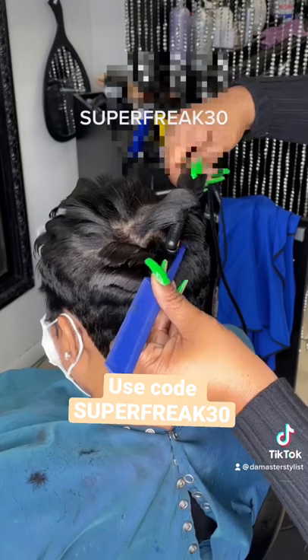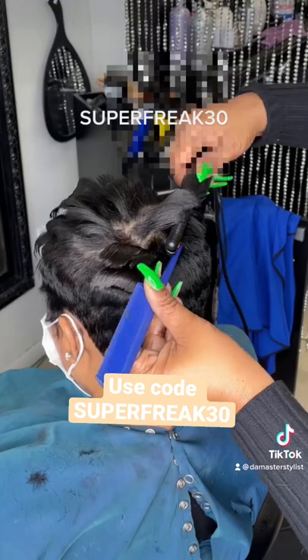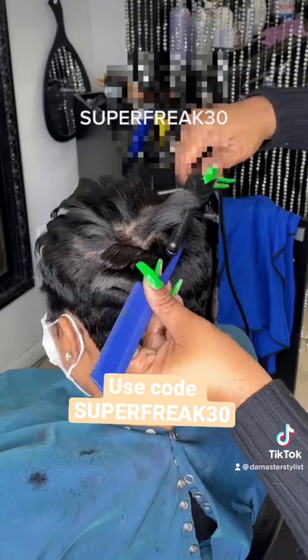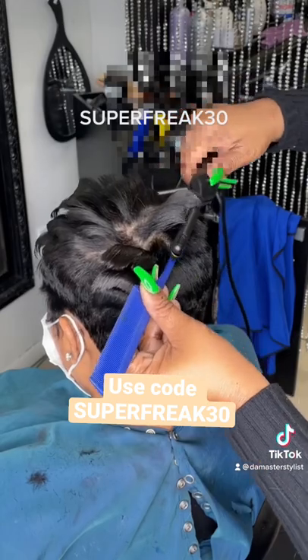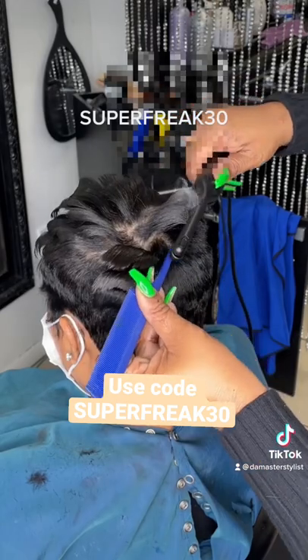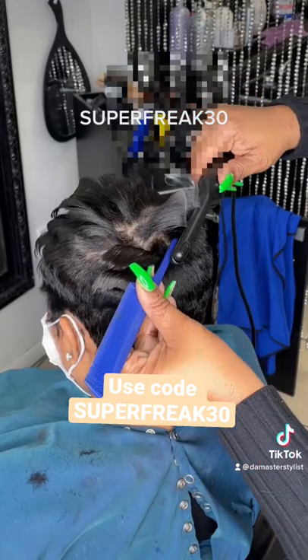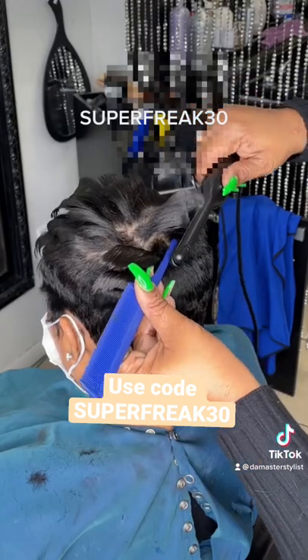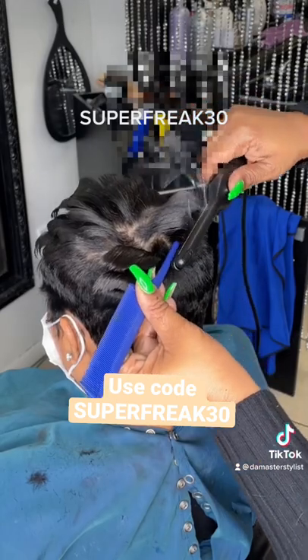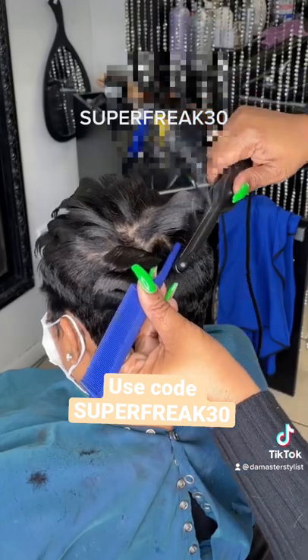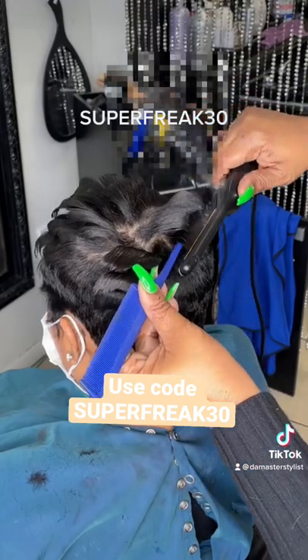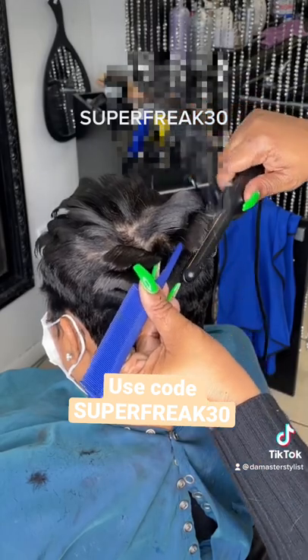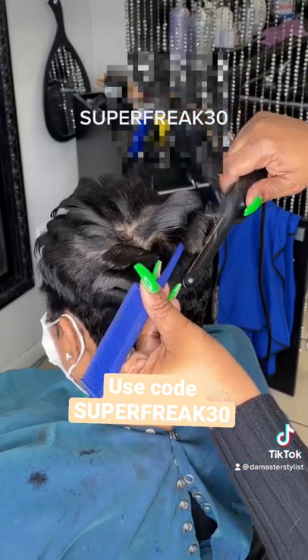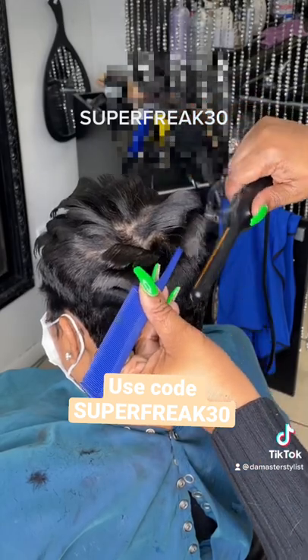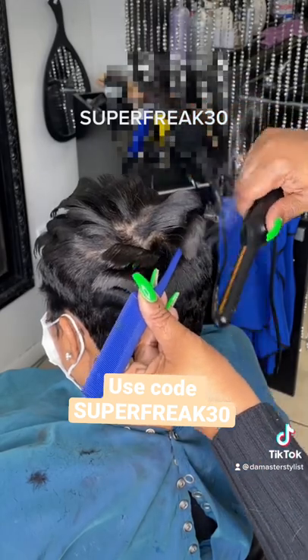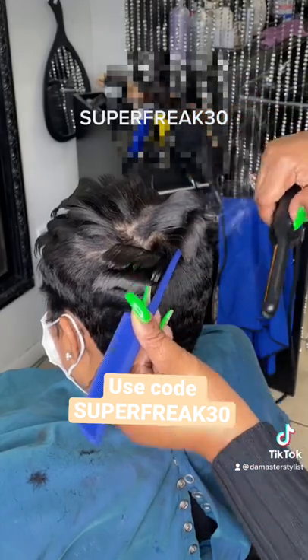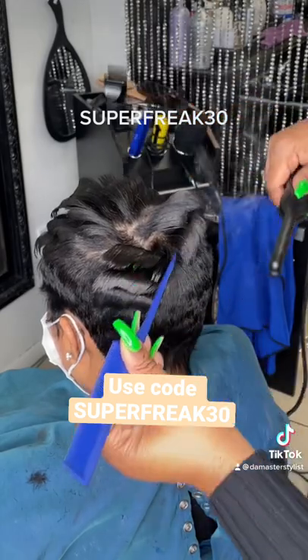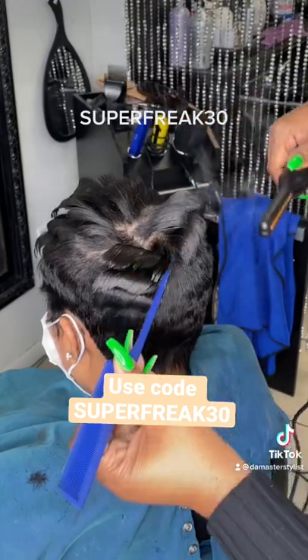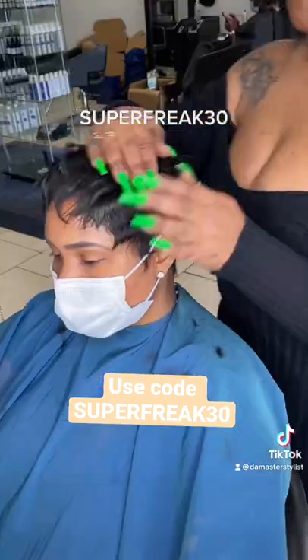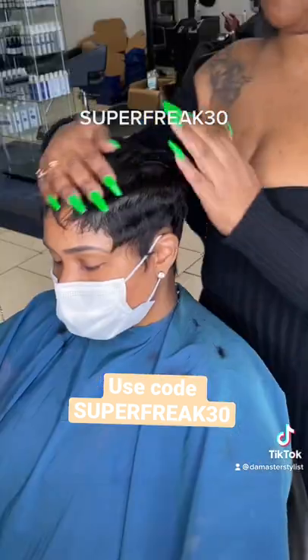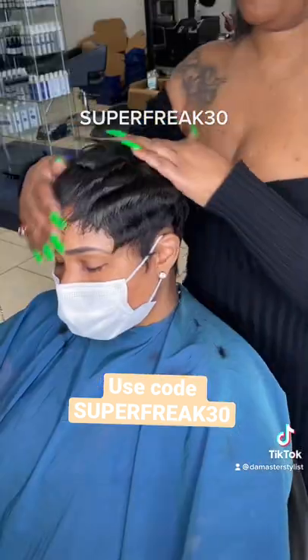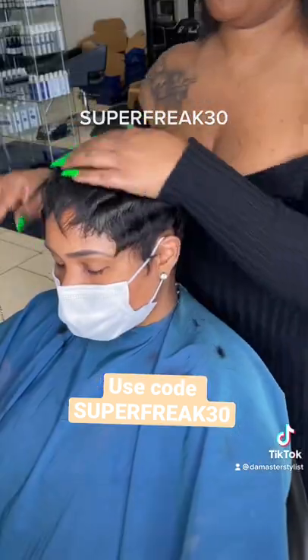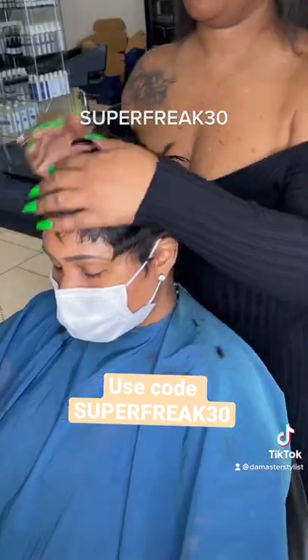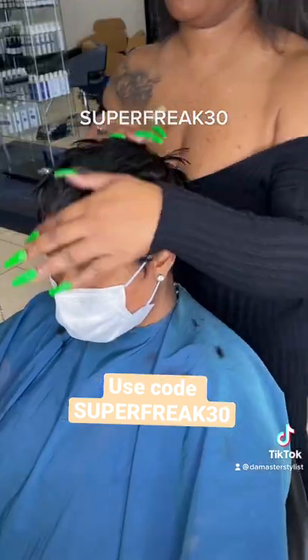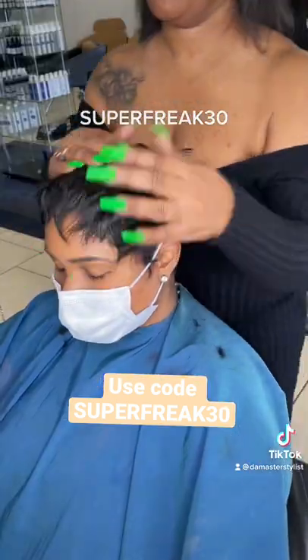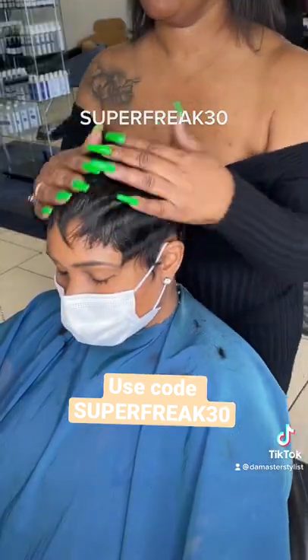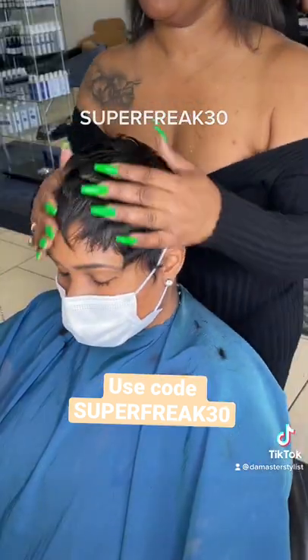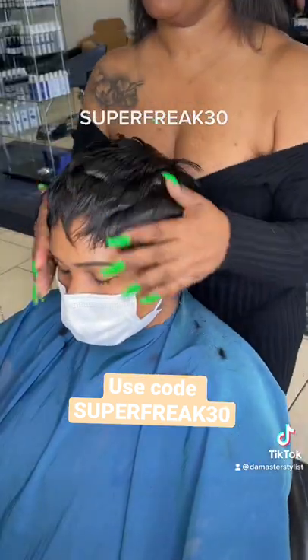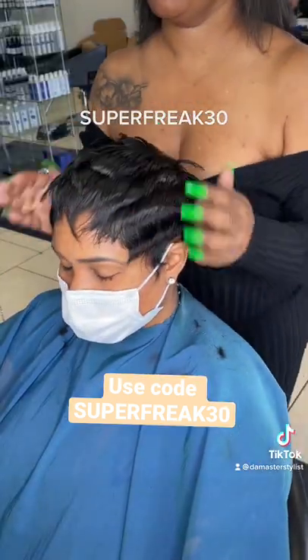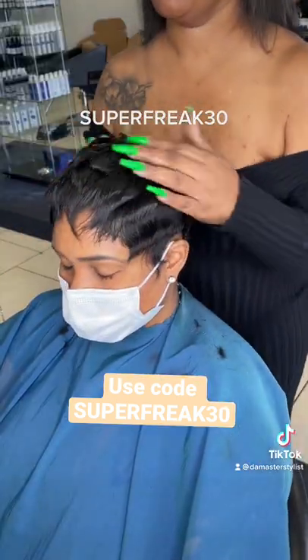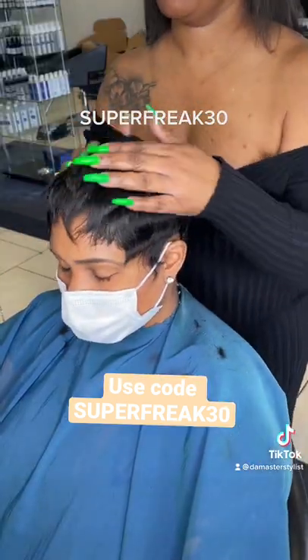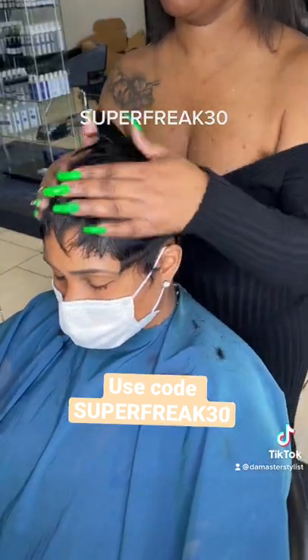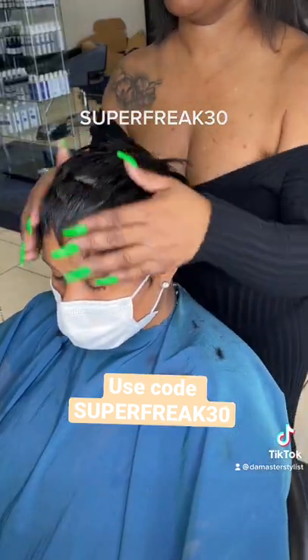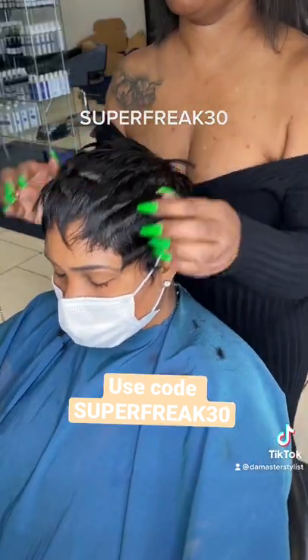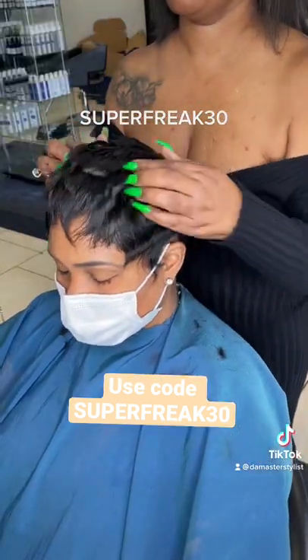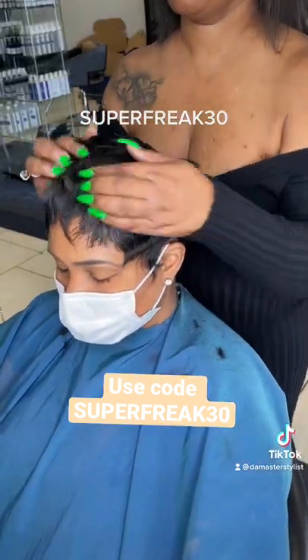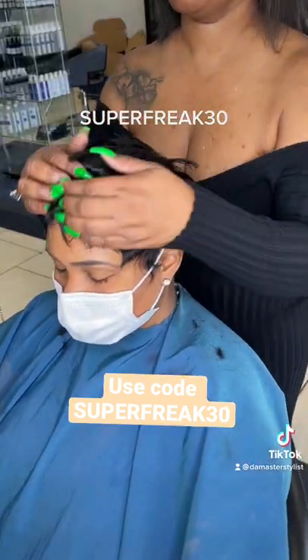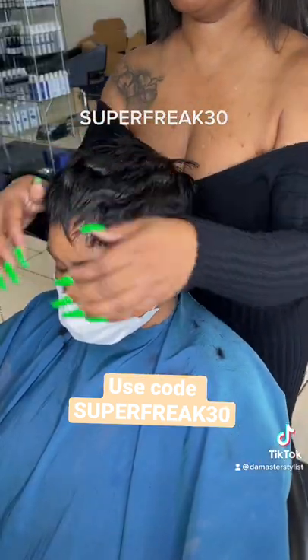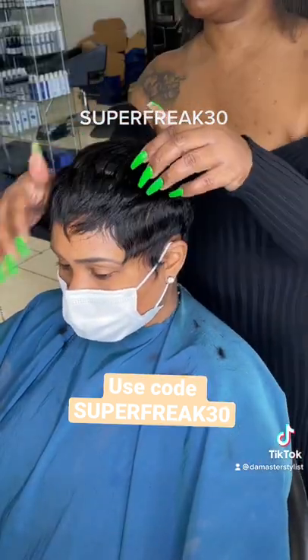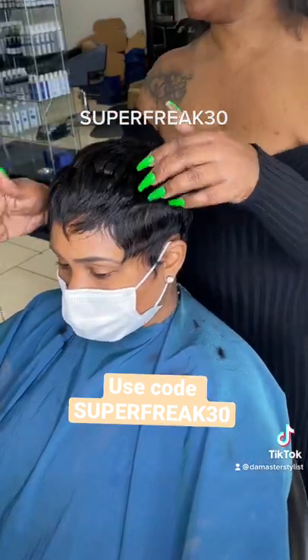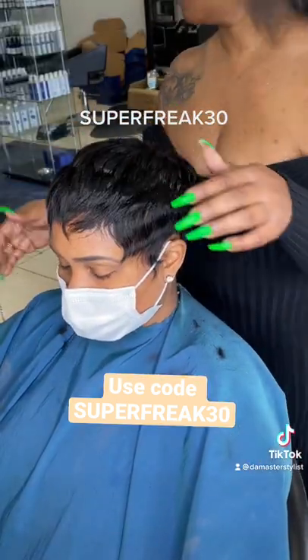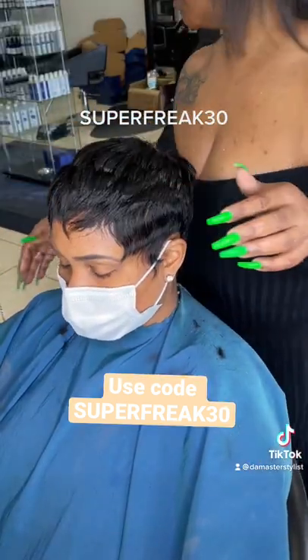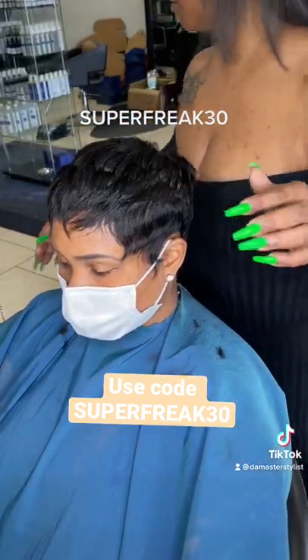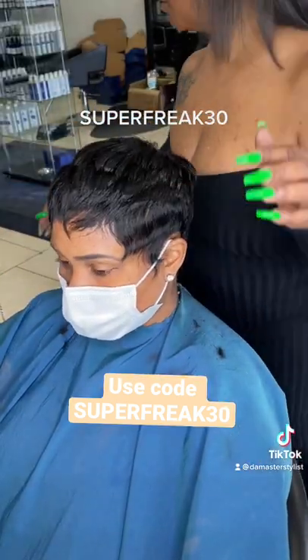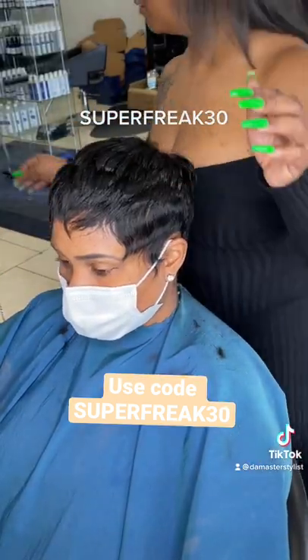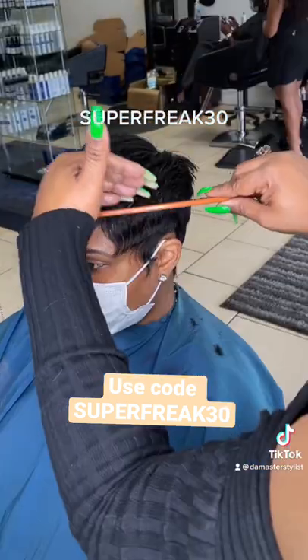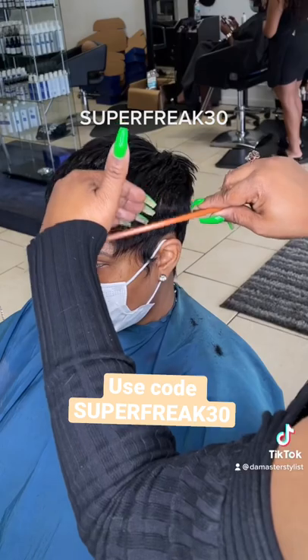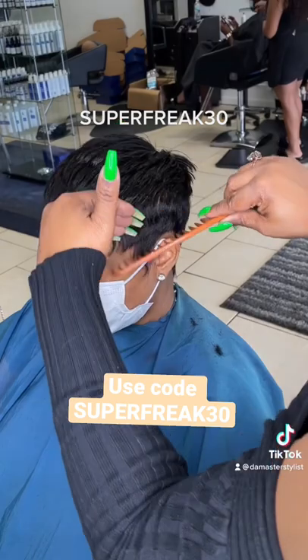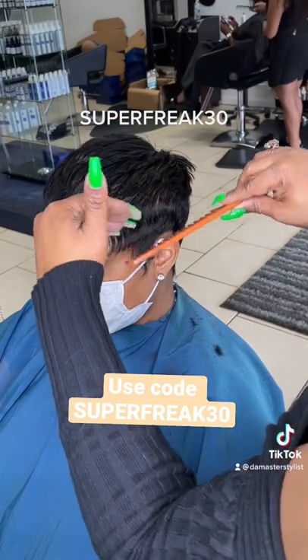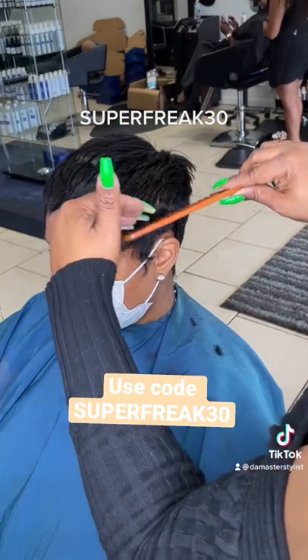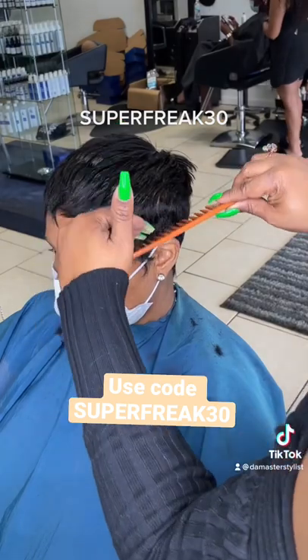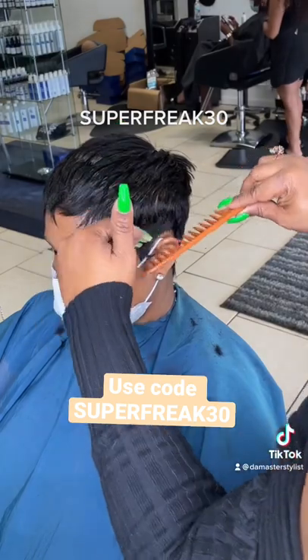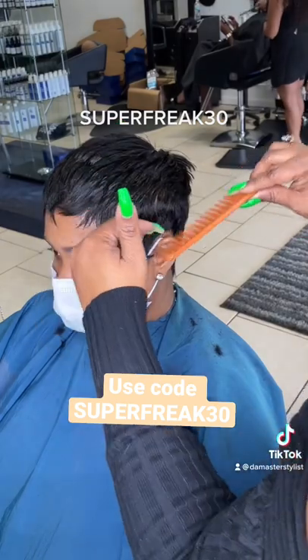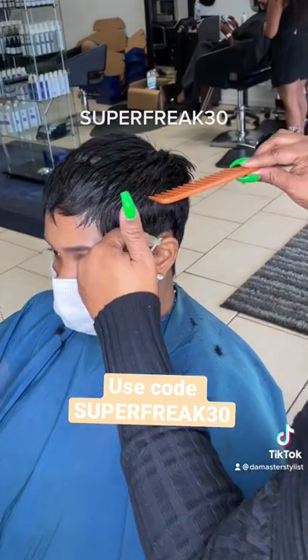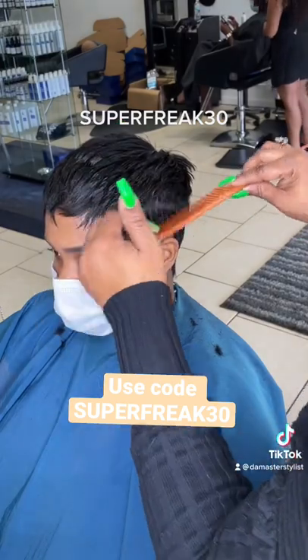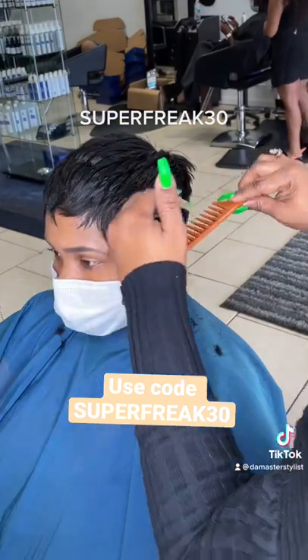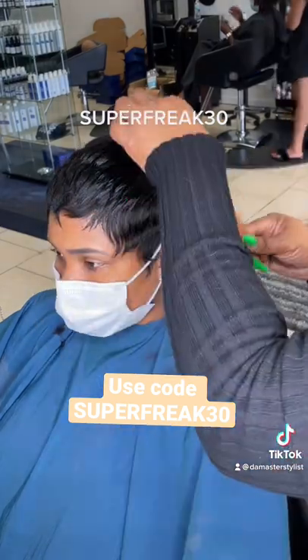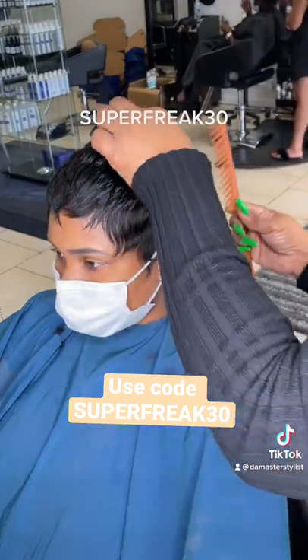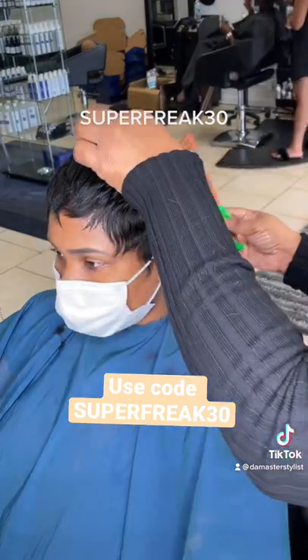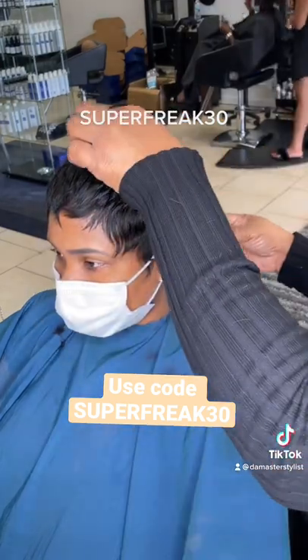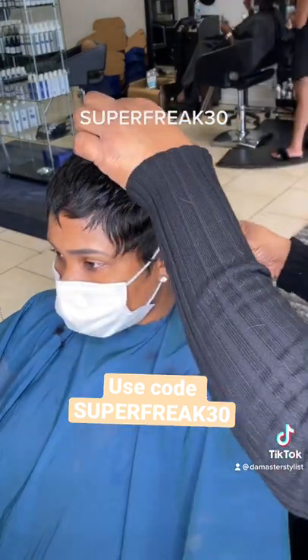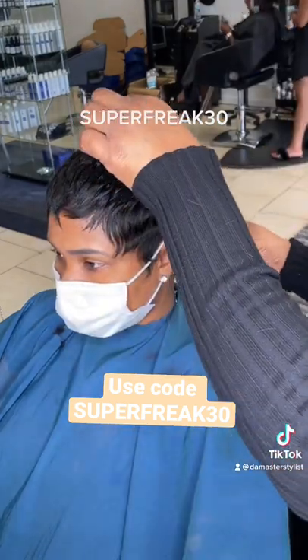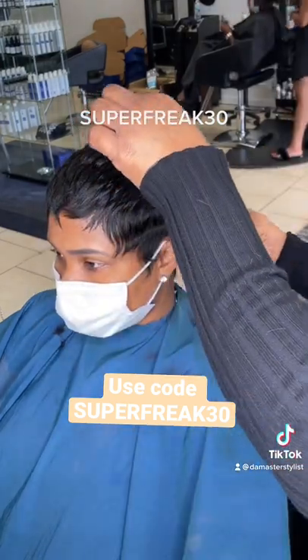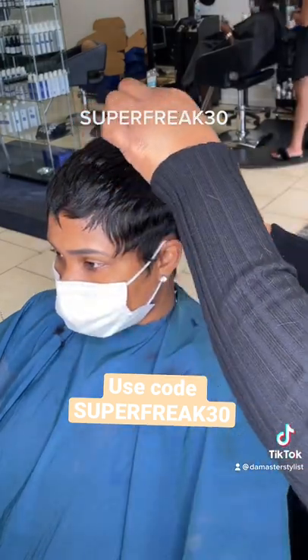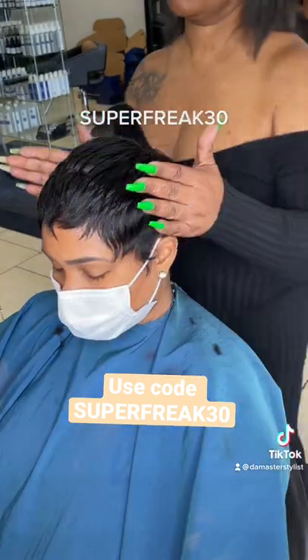So make sure you guys check the link out in my bio and use code SUPERFREAK30 for 30% off your purchase.